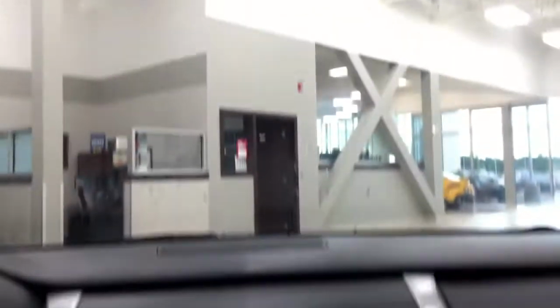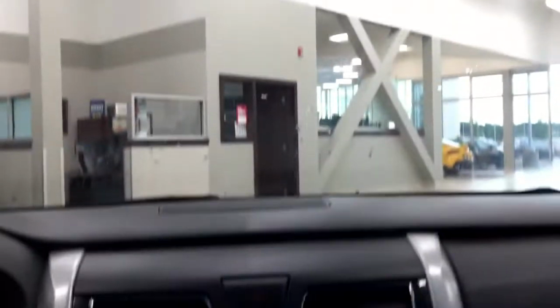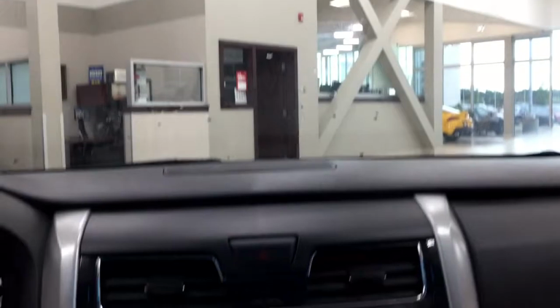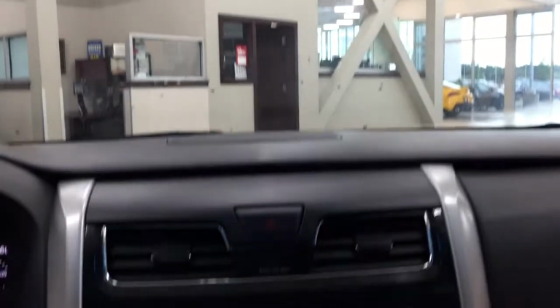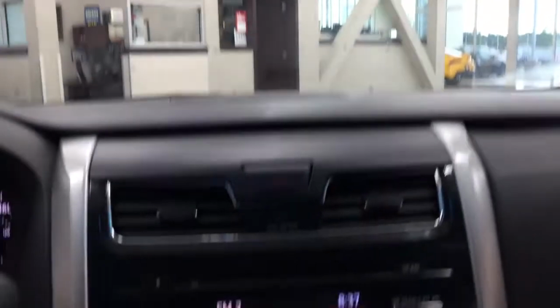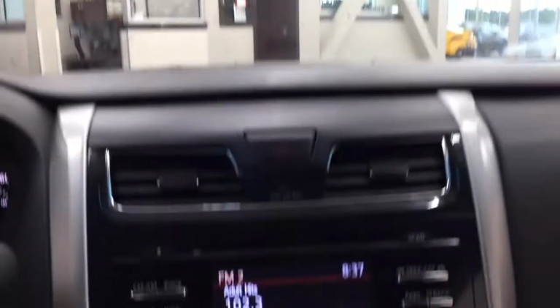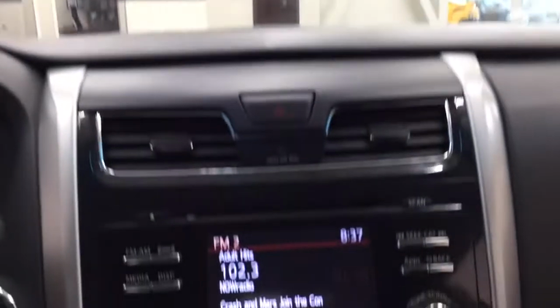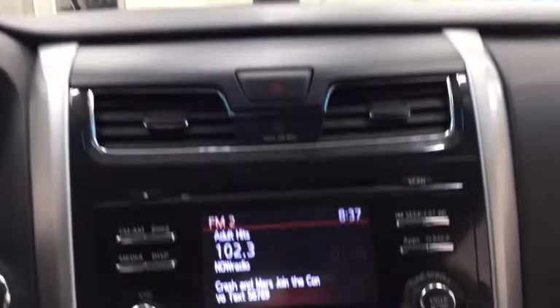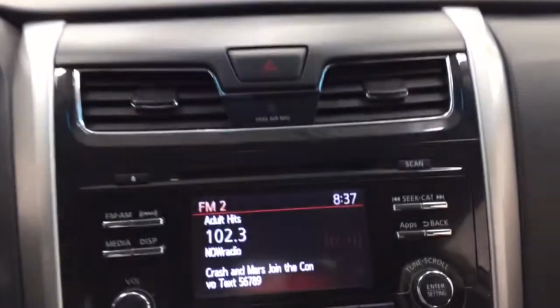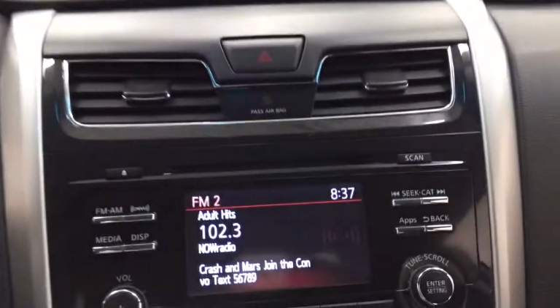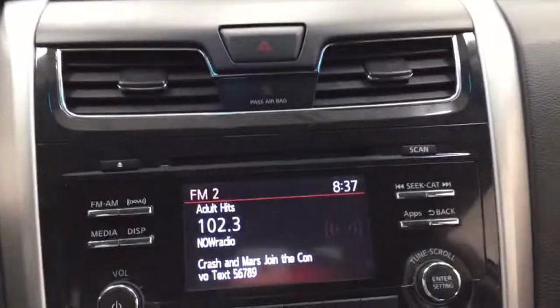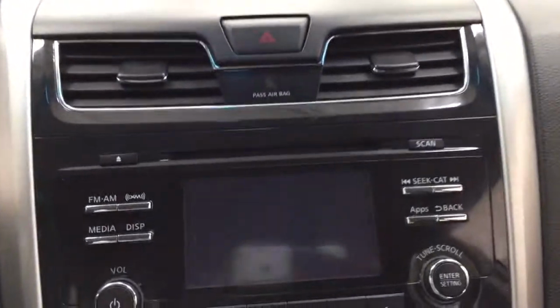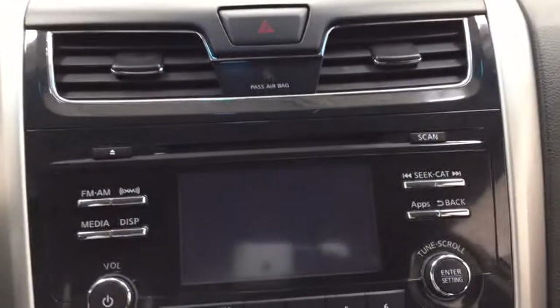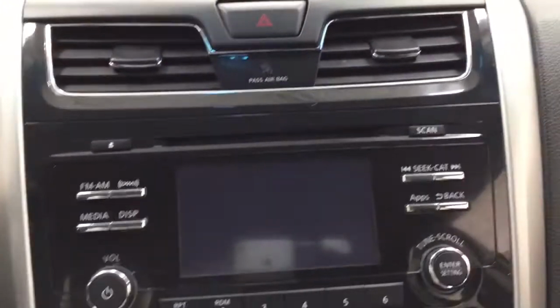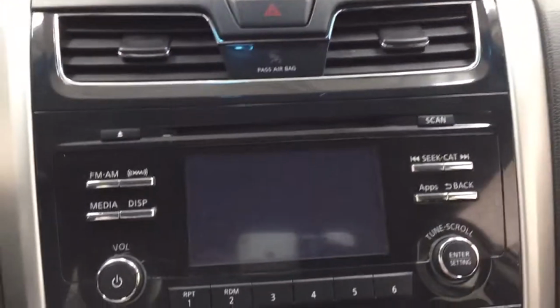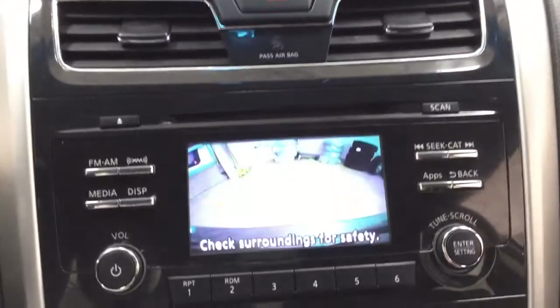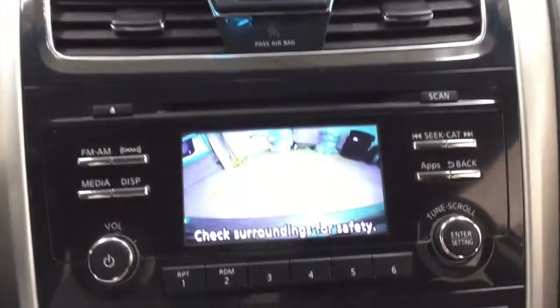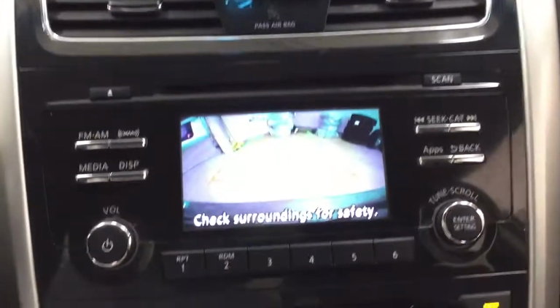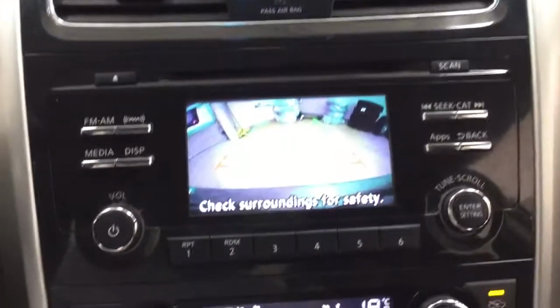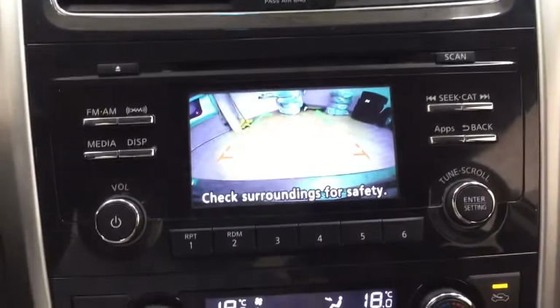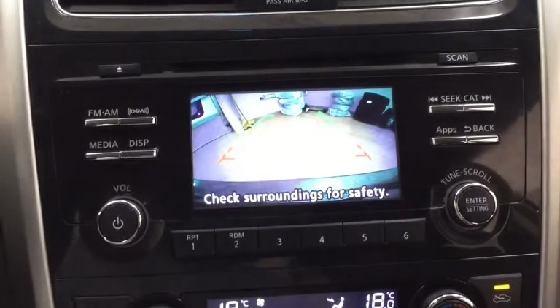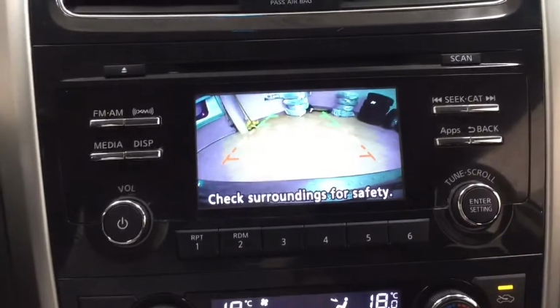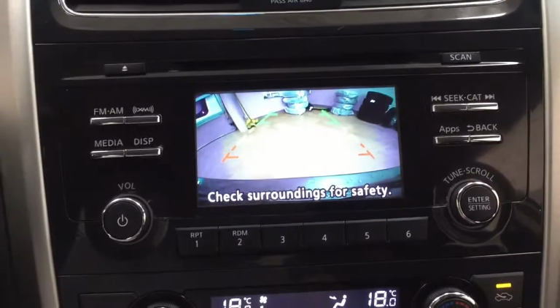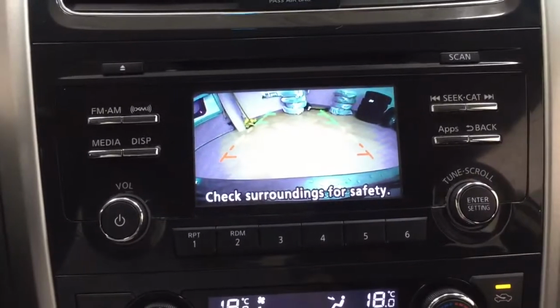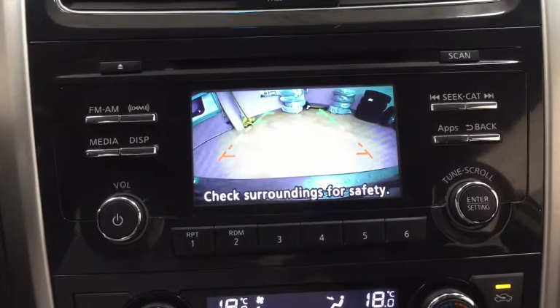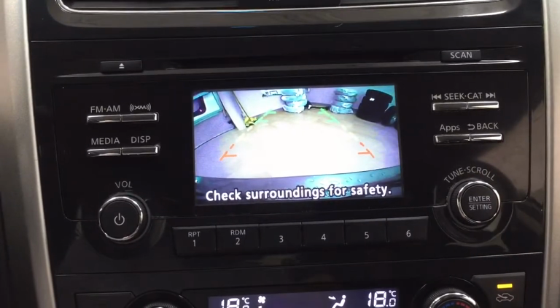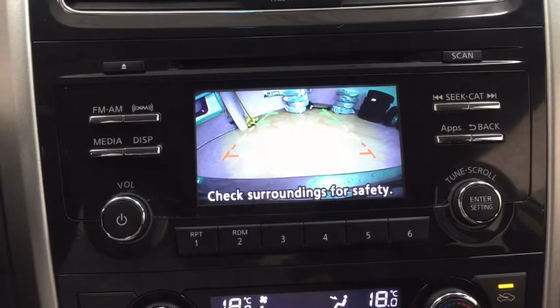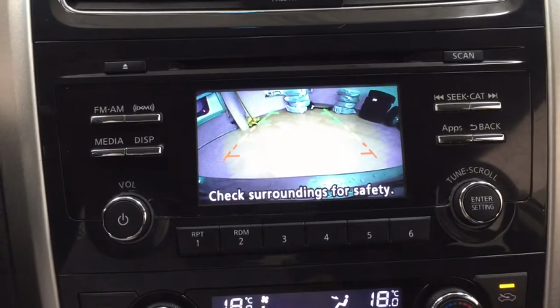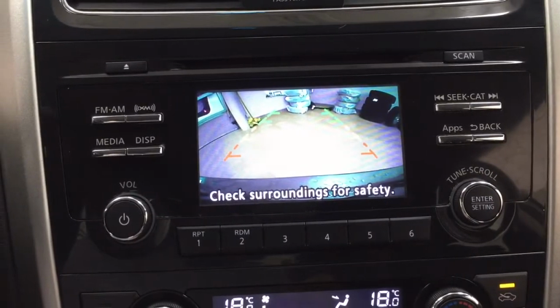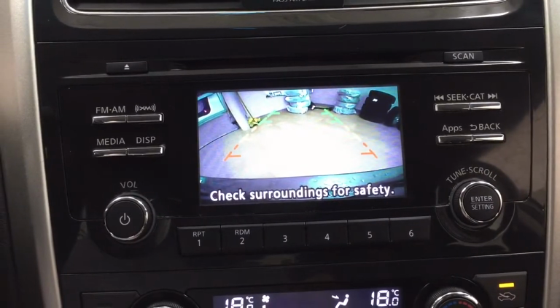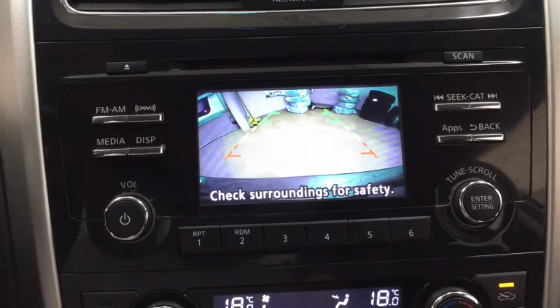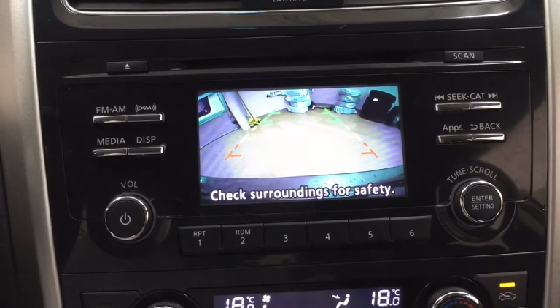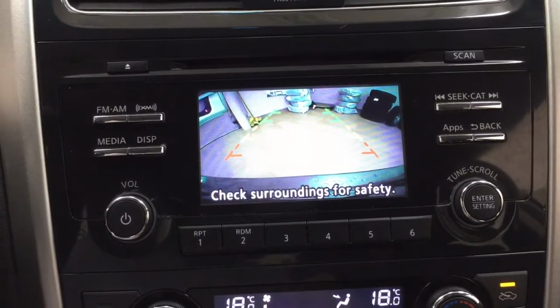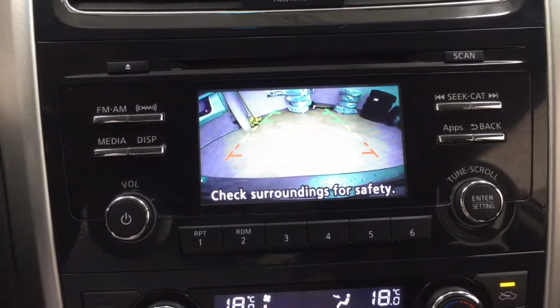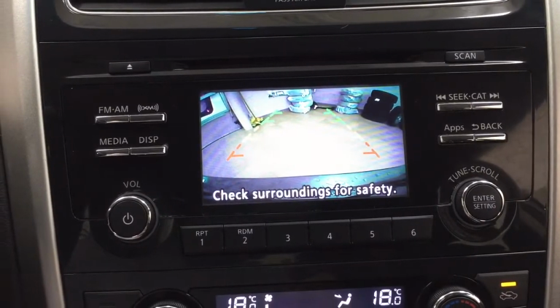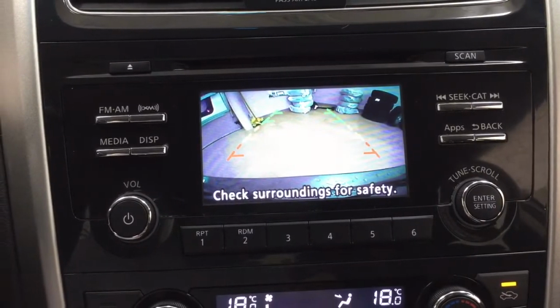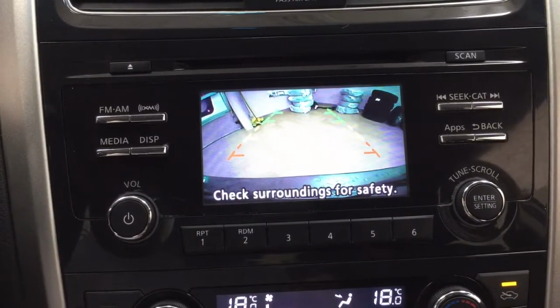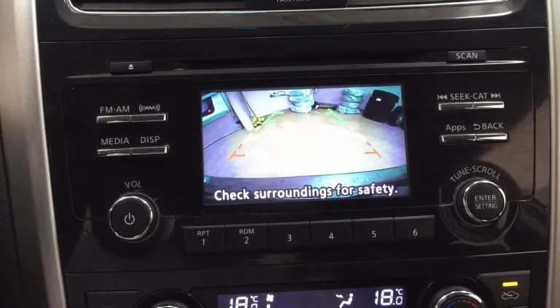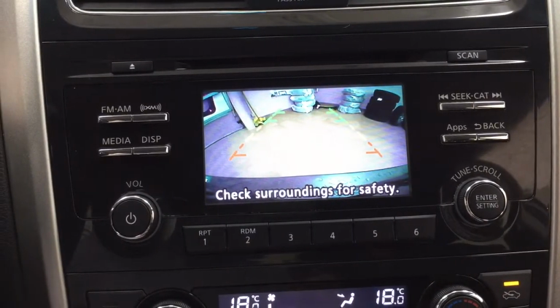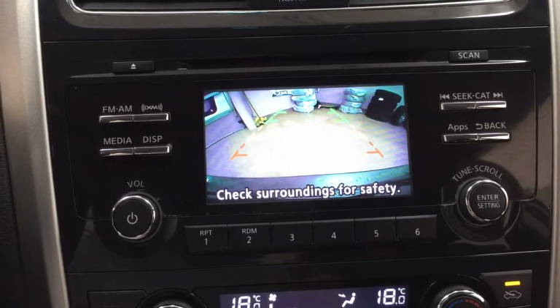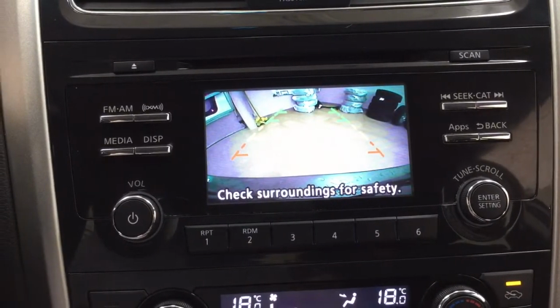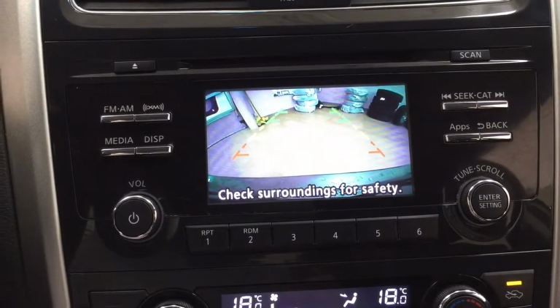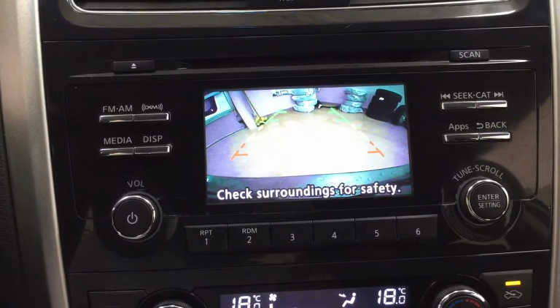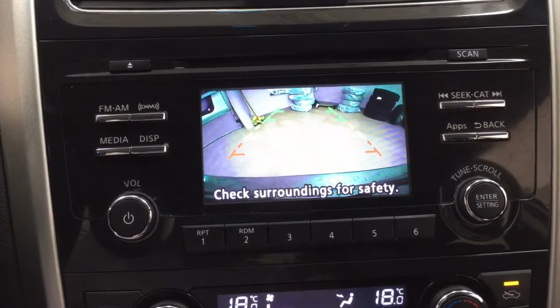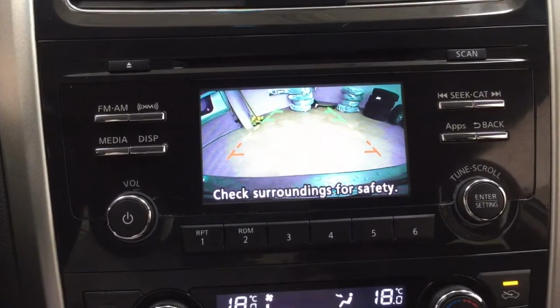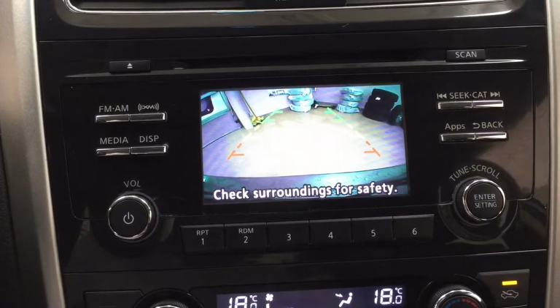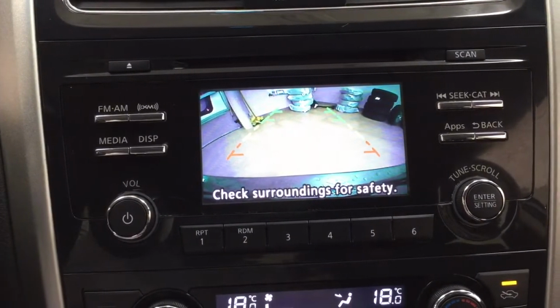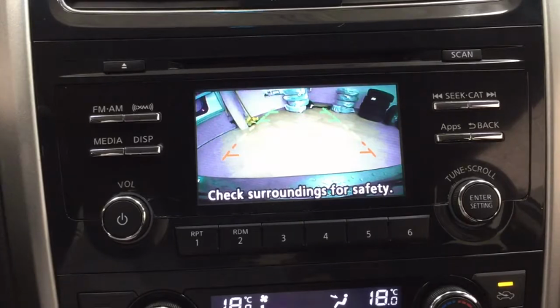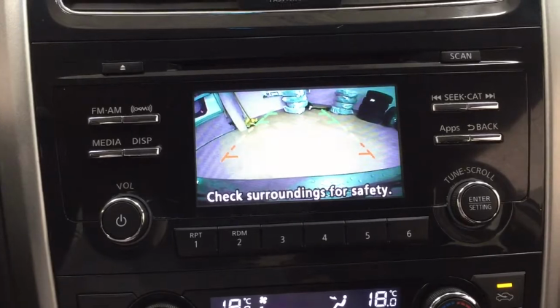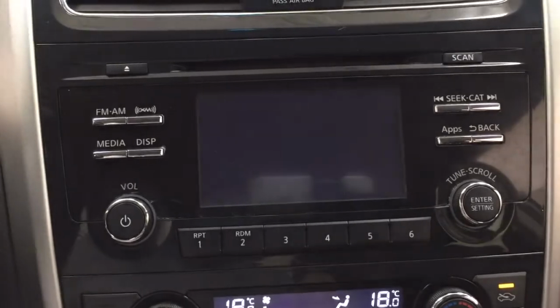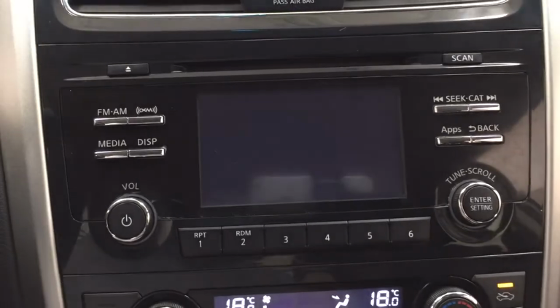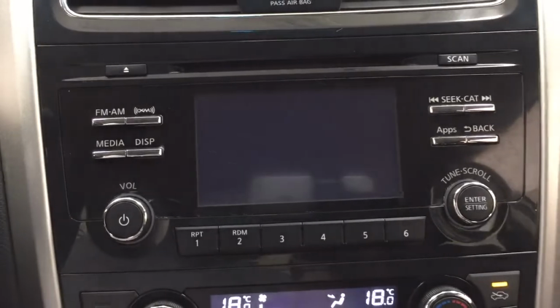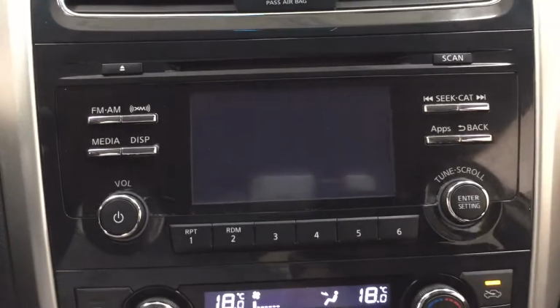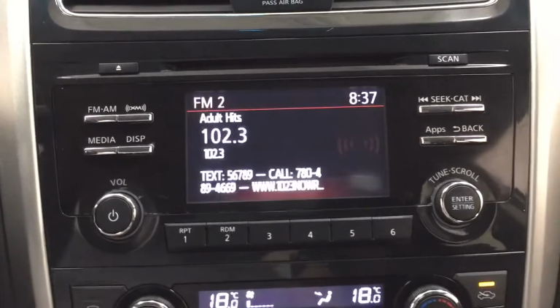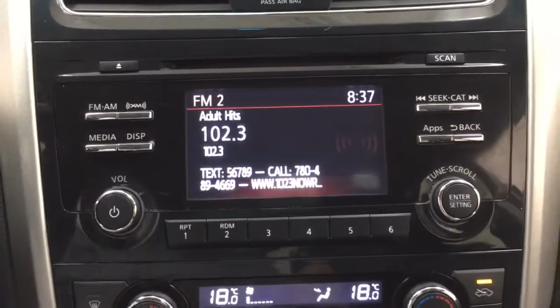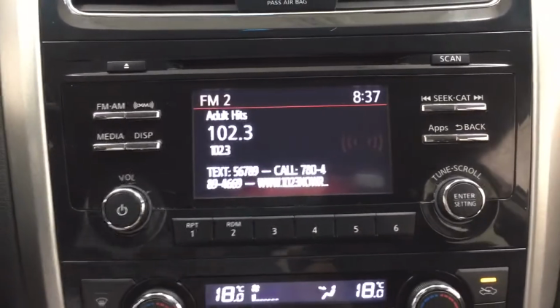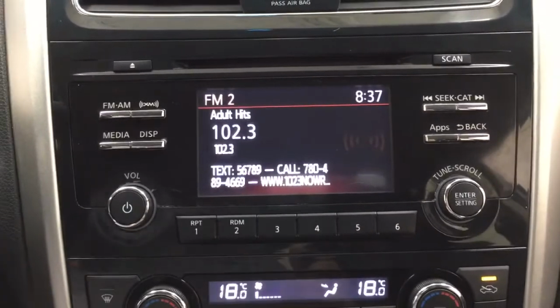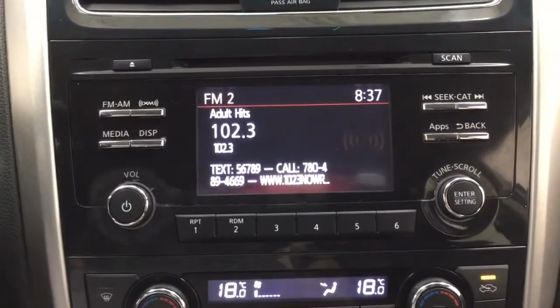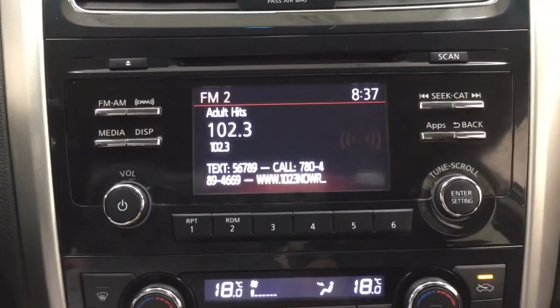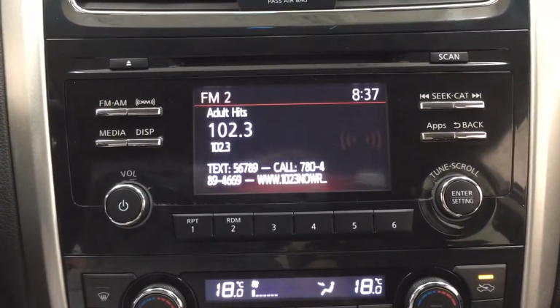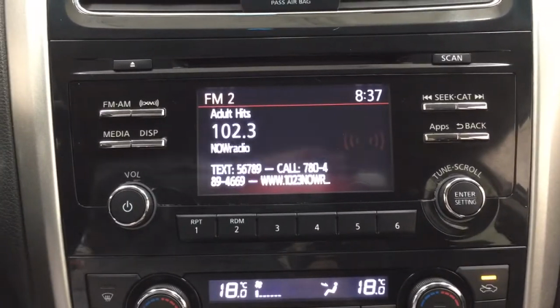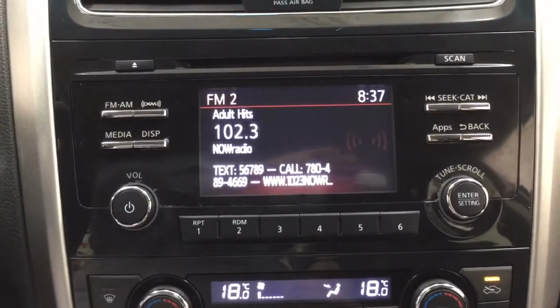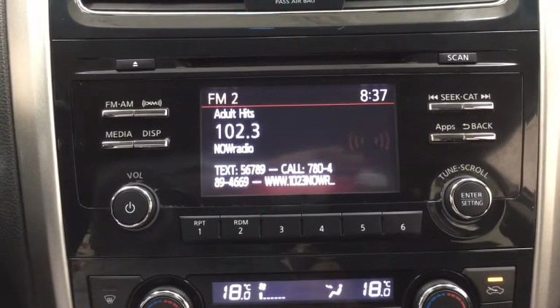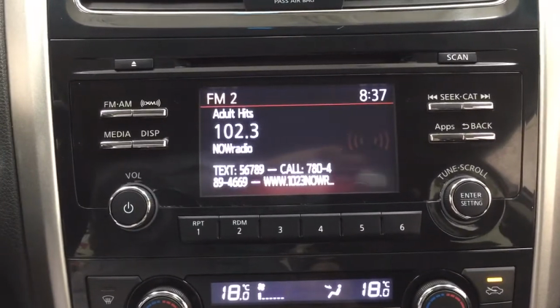Taking a closer look at the backup camera, you can see those nice guiding lines, making things much easier when you're backing into a stall.